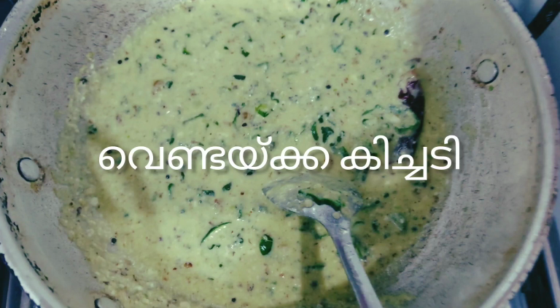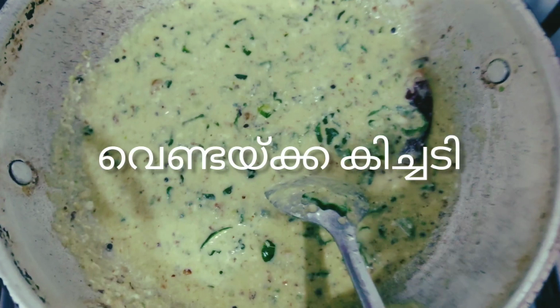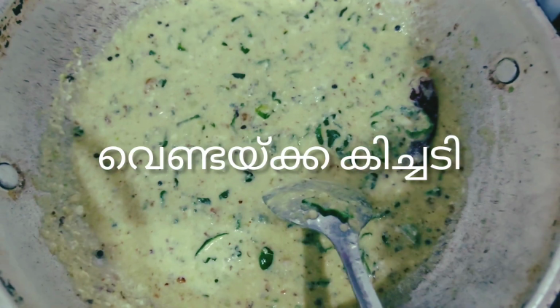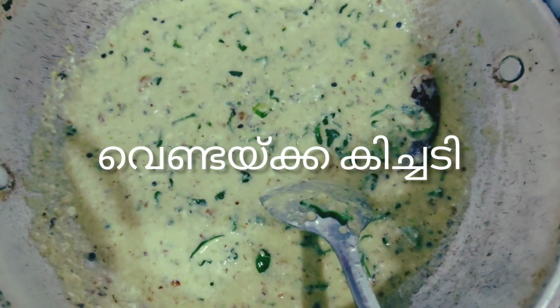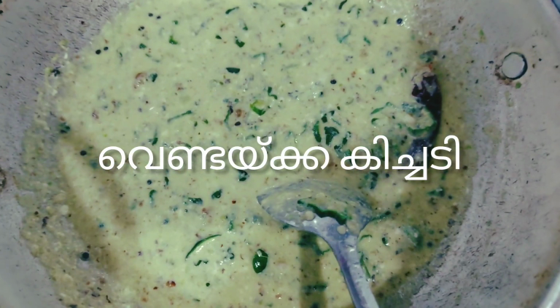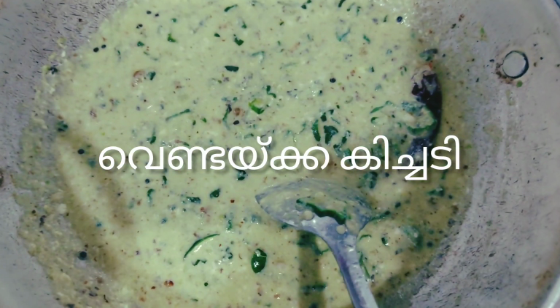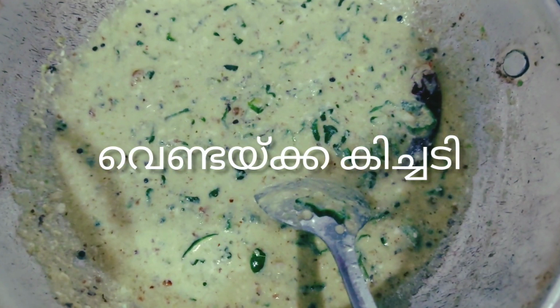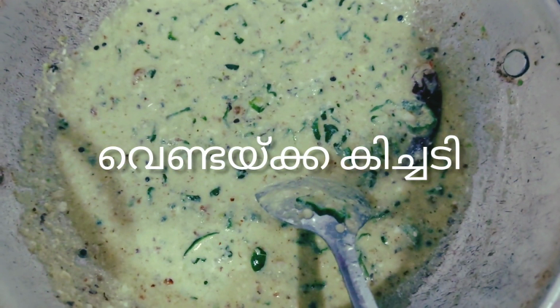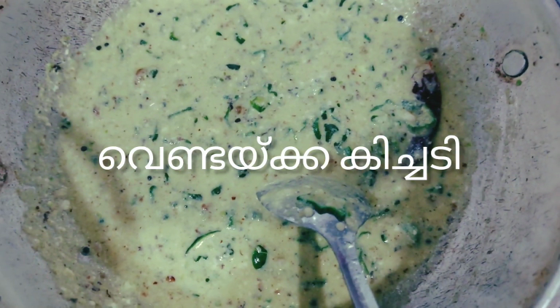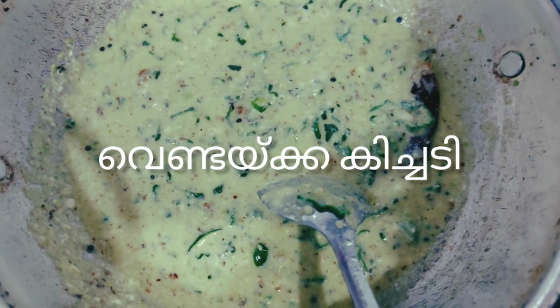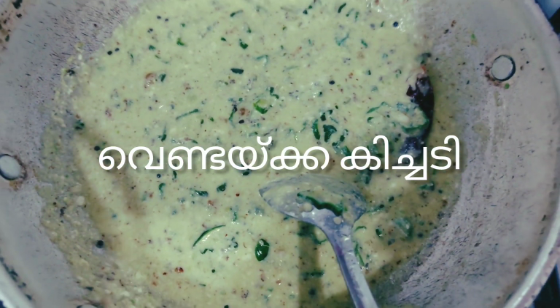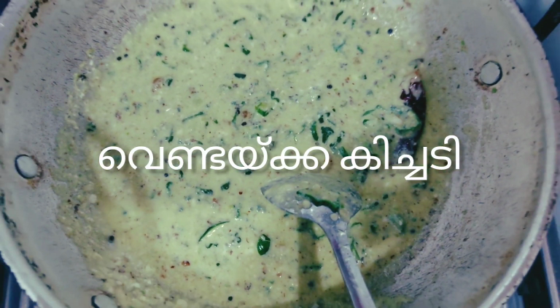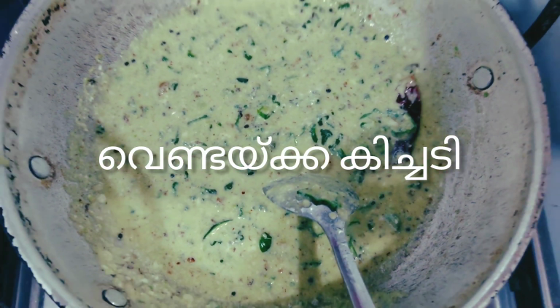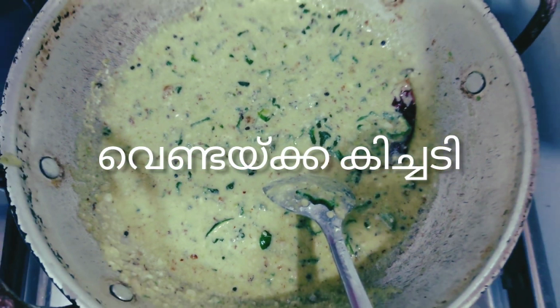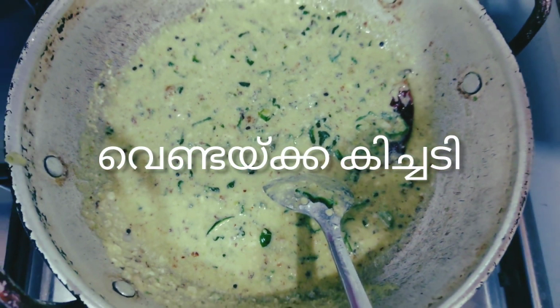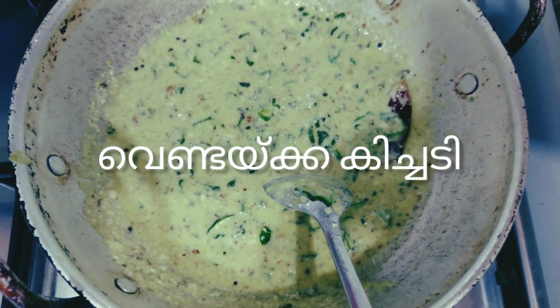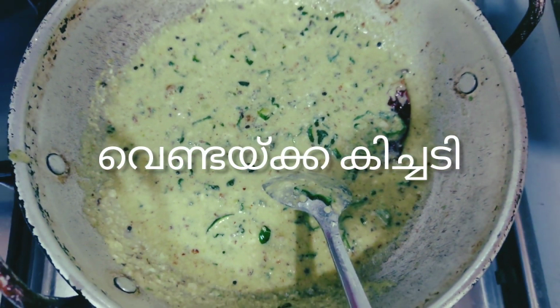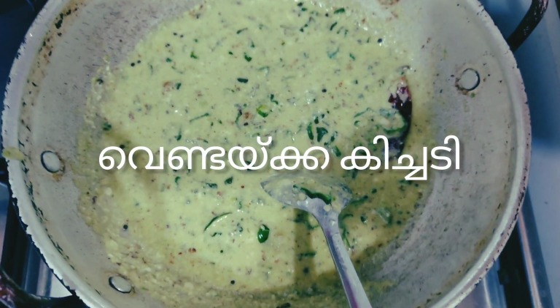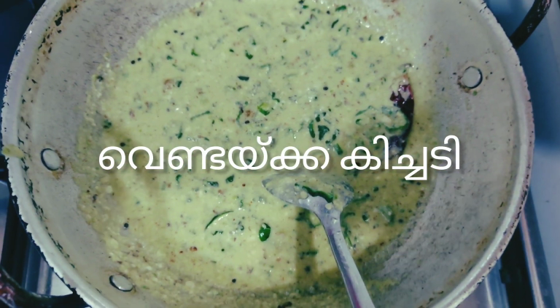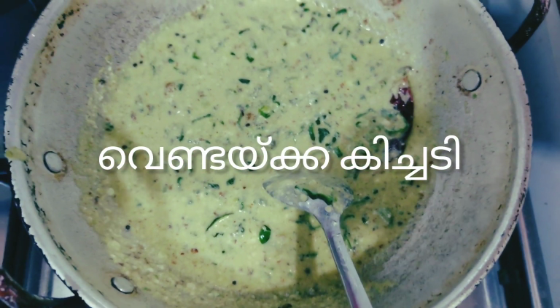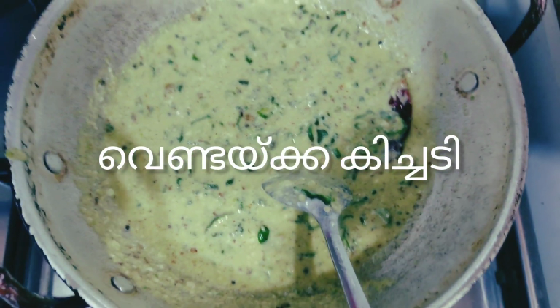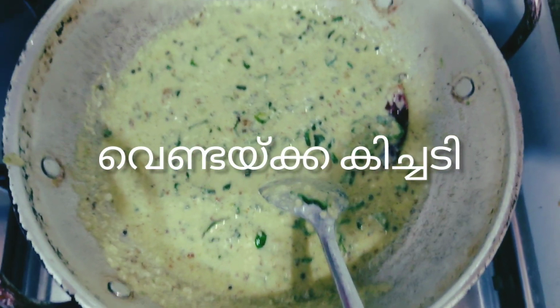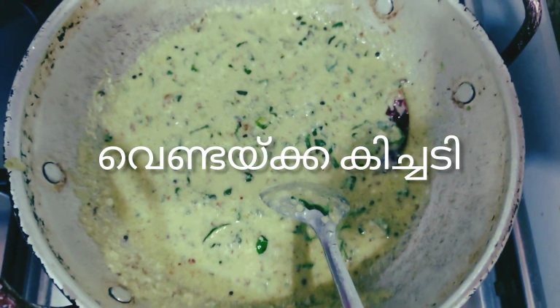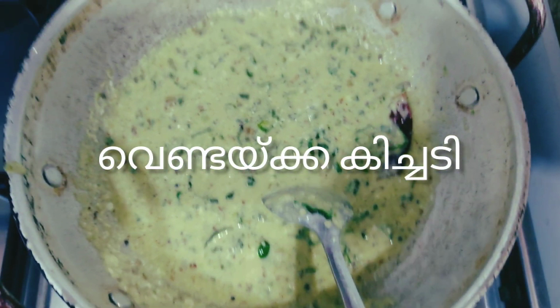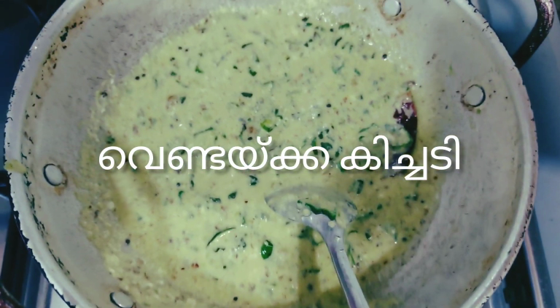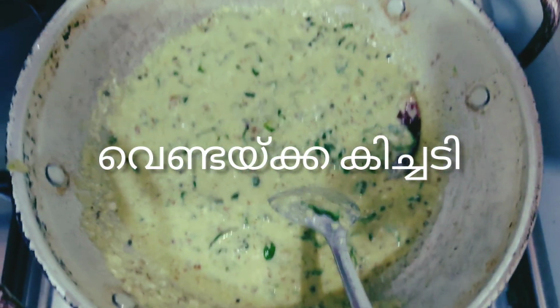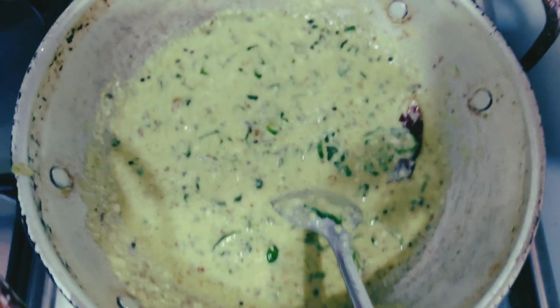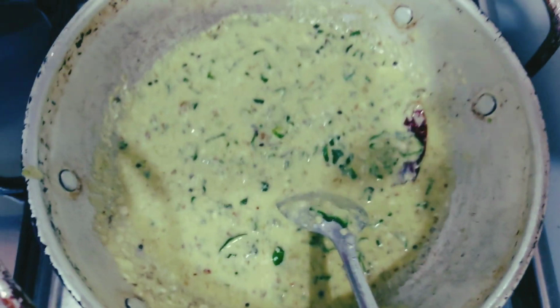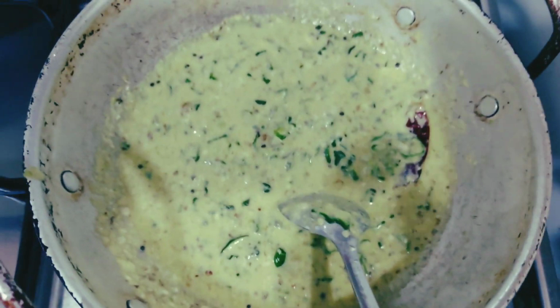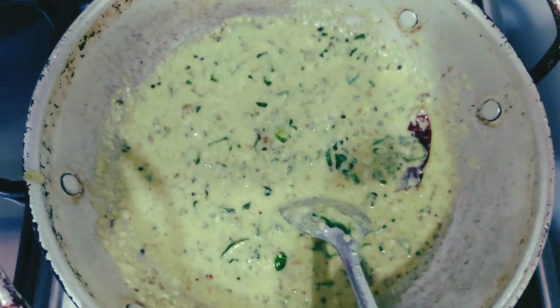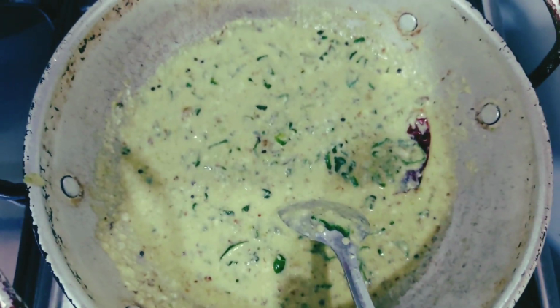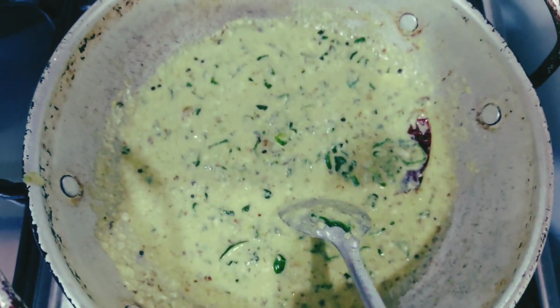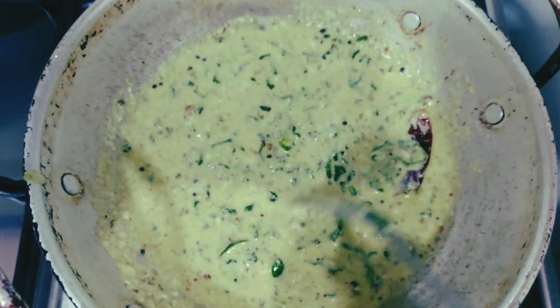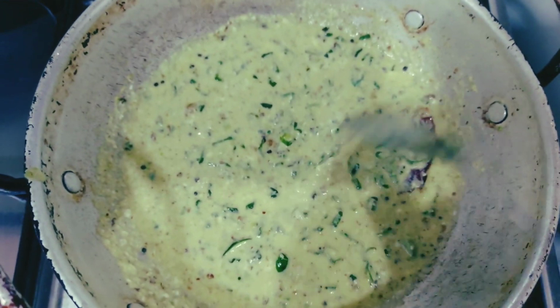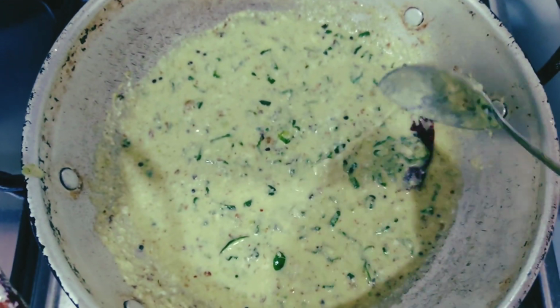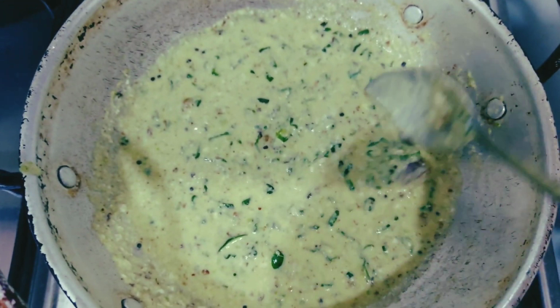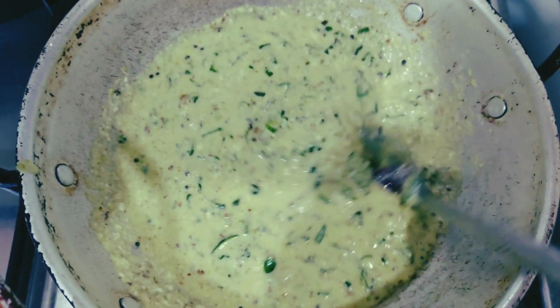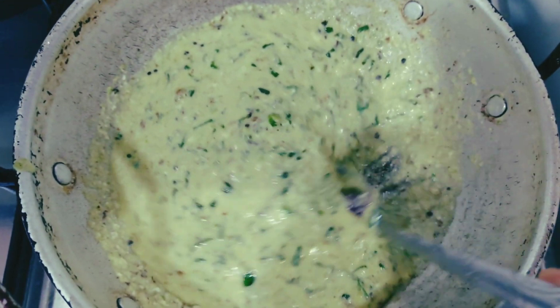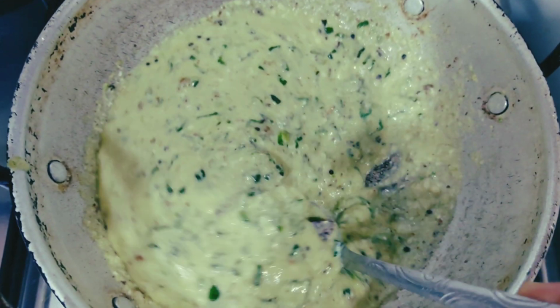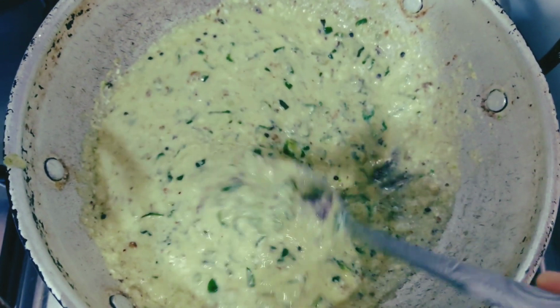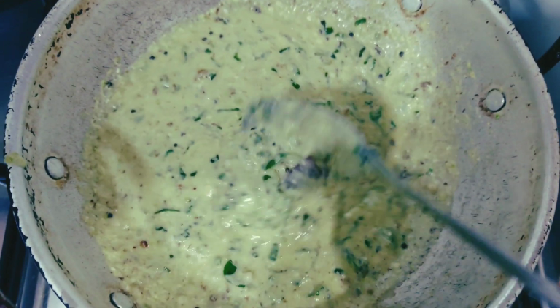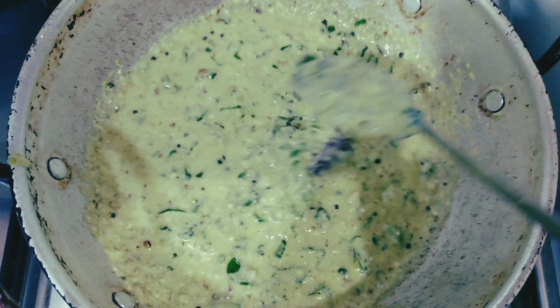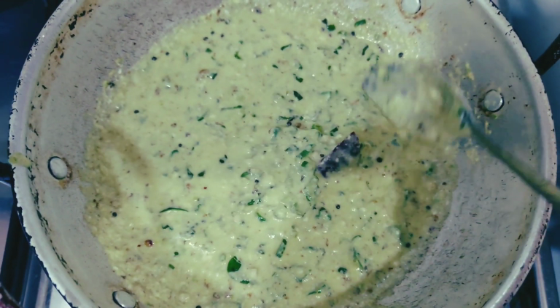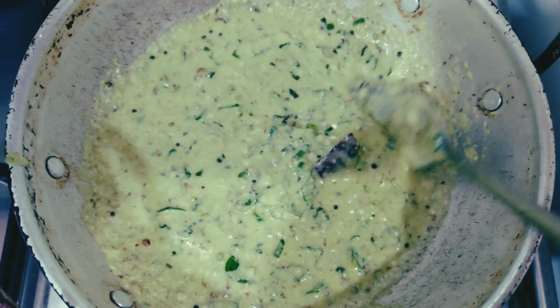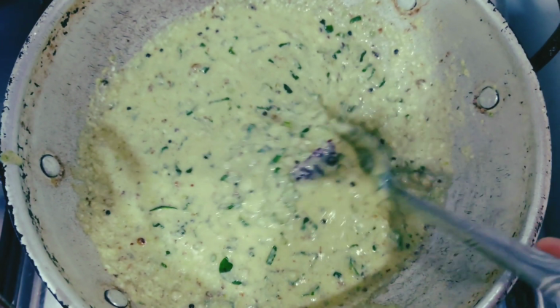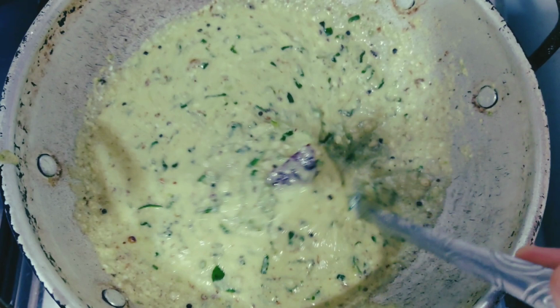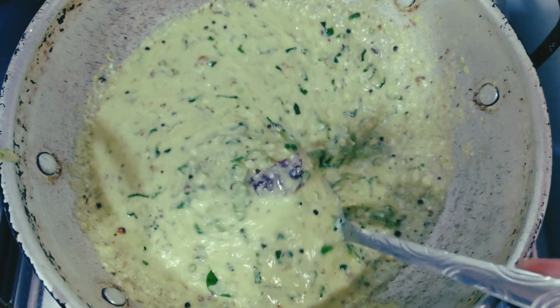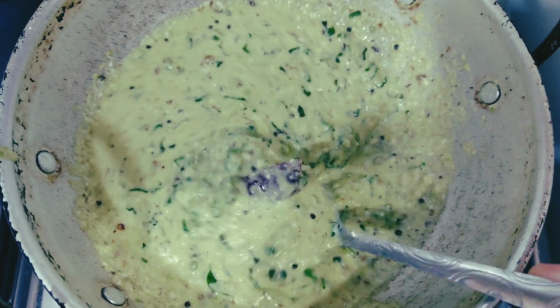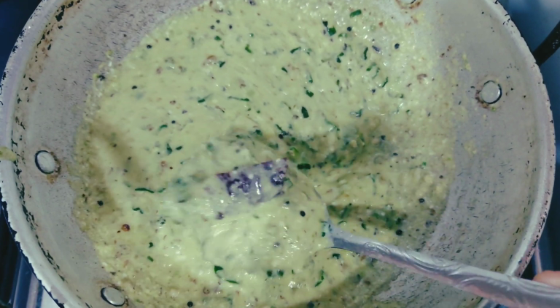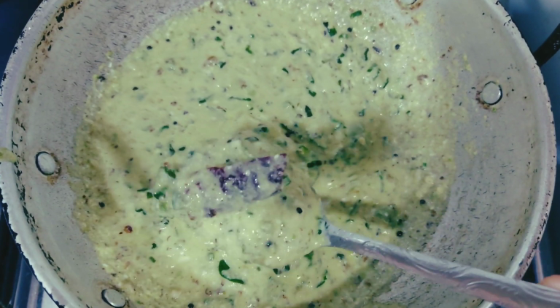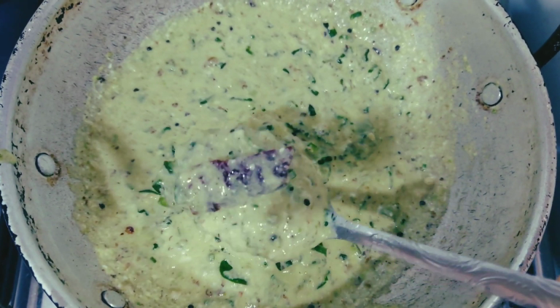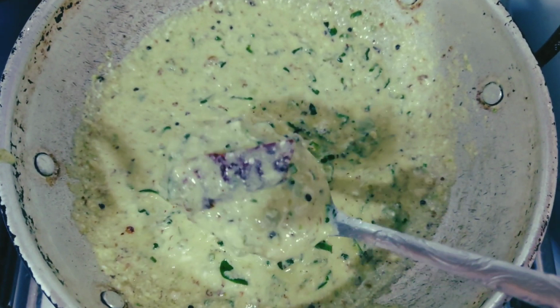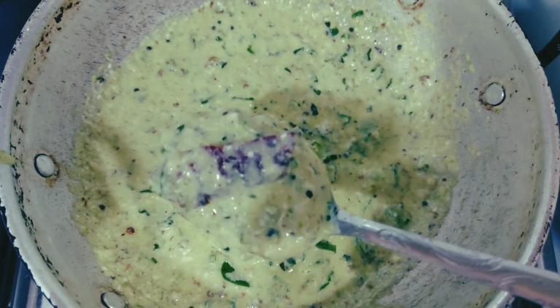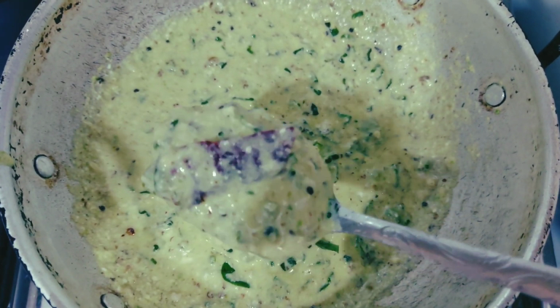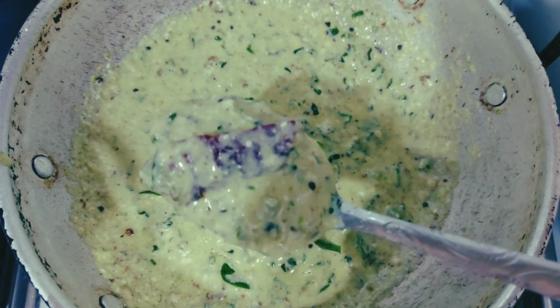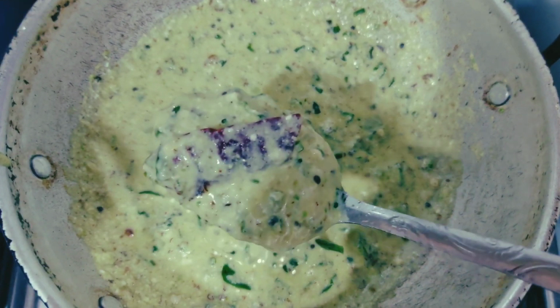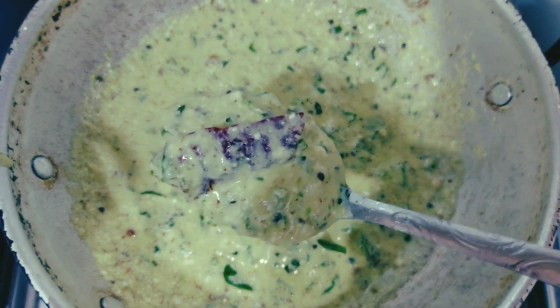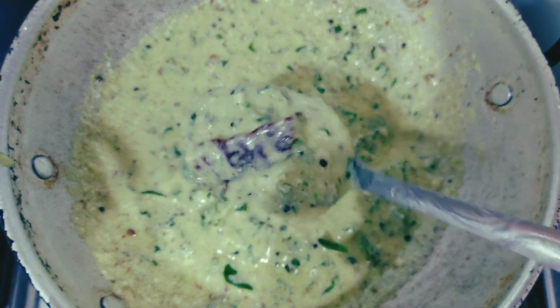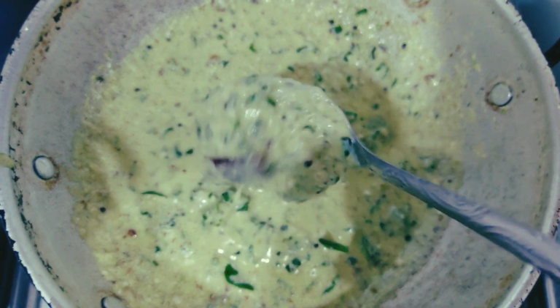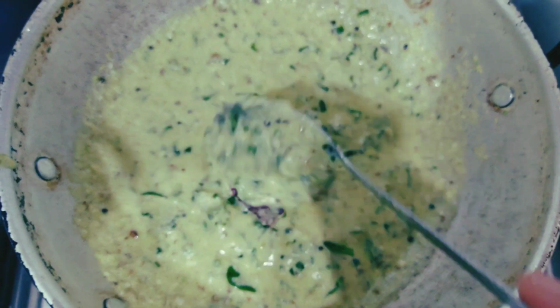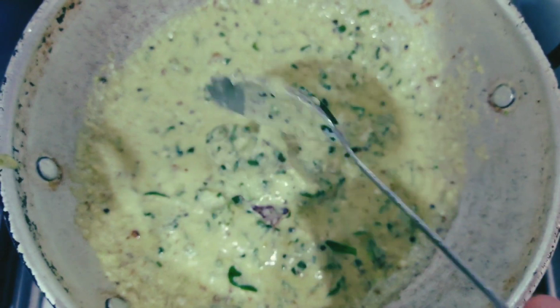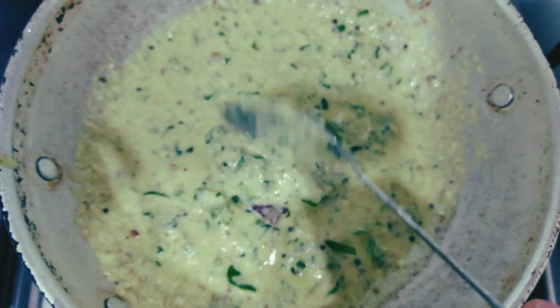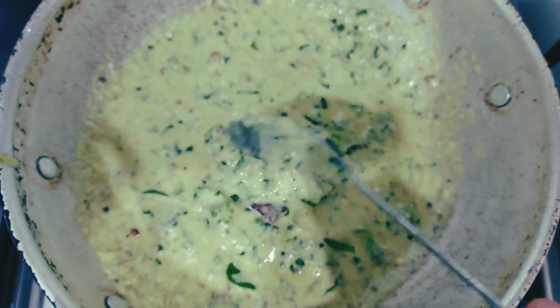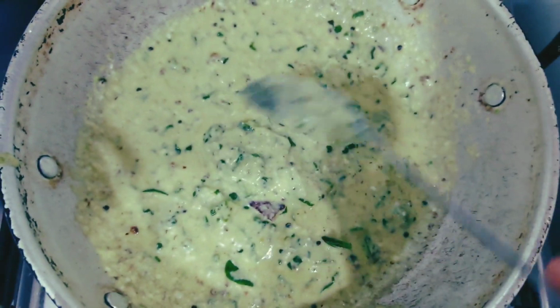Hi friends, welcome to my channel. I am going to get a taste of Vendak. It will be a good taste.